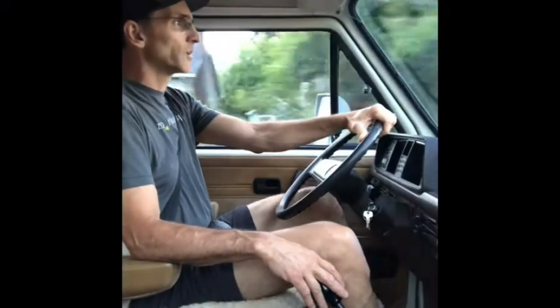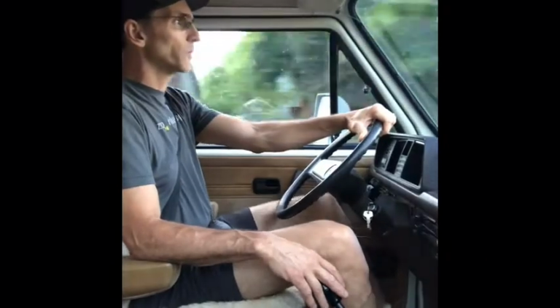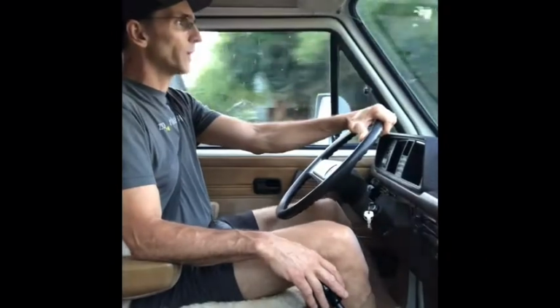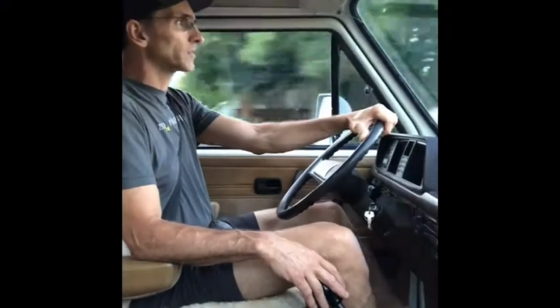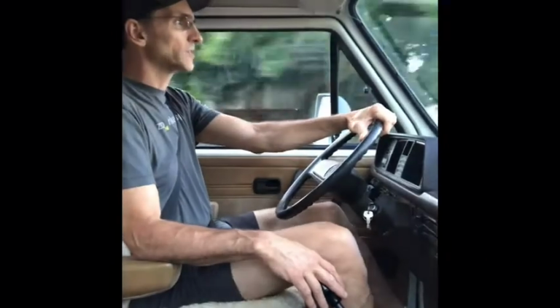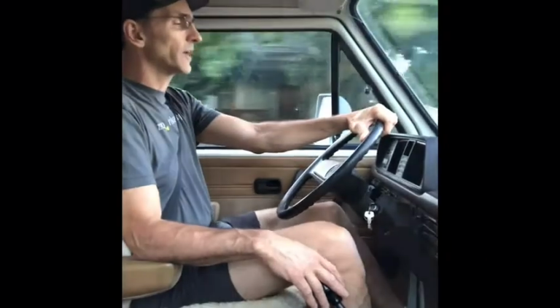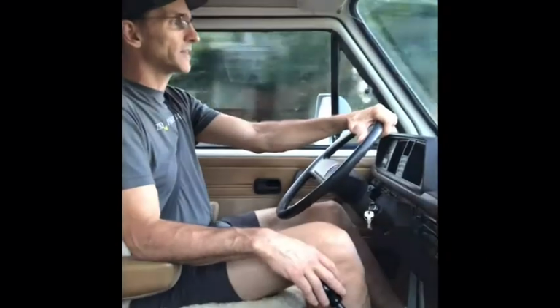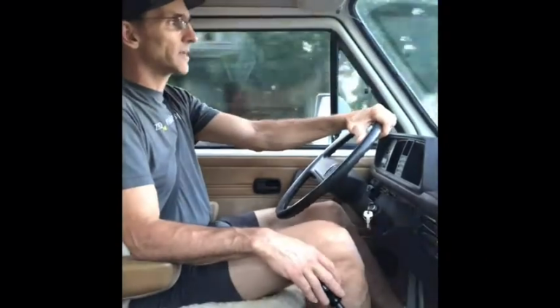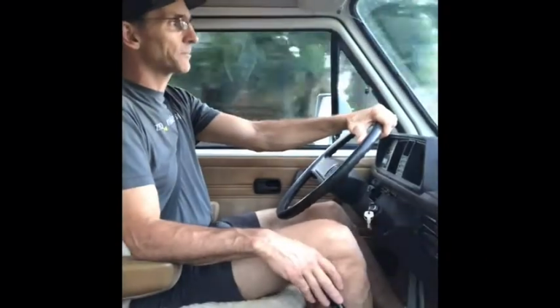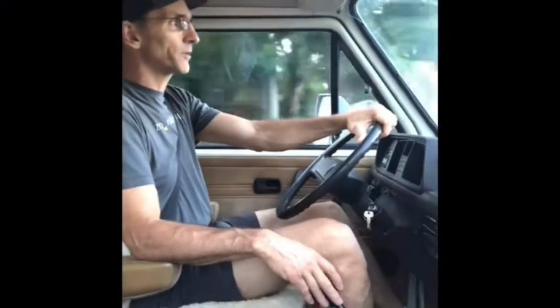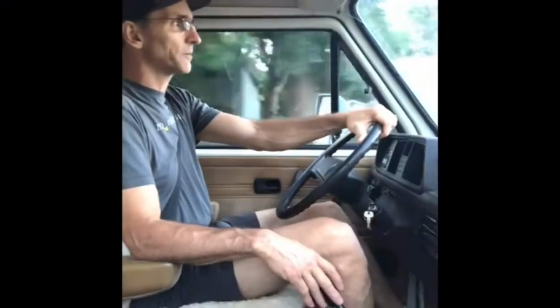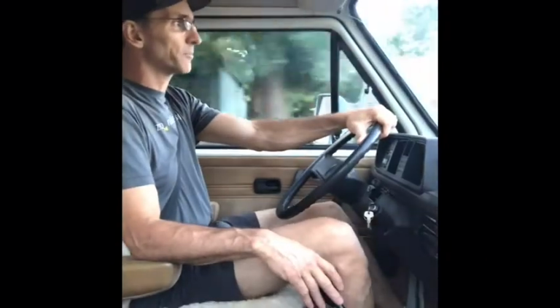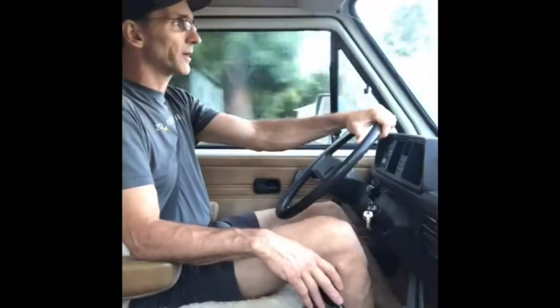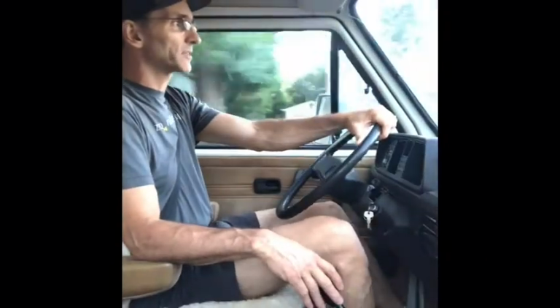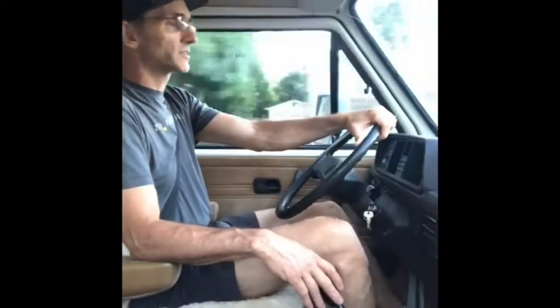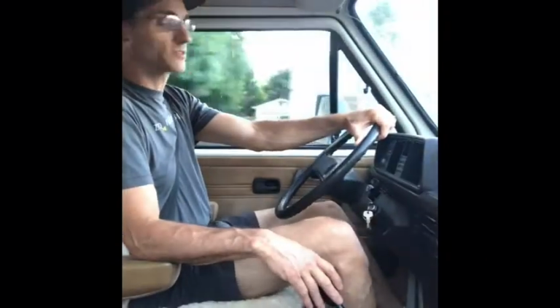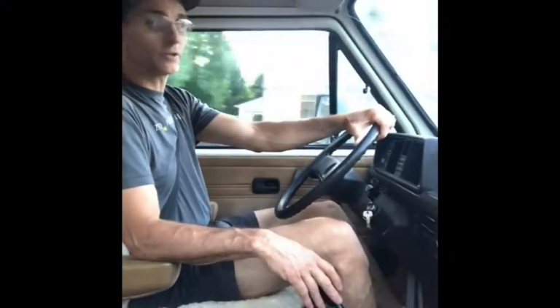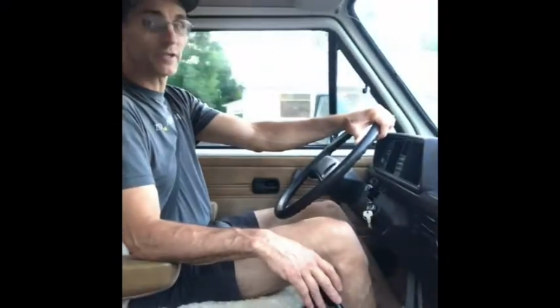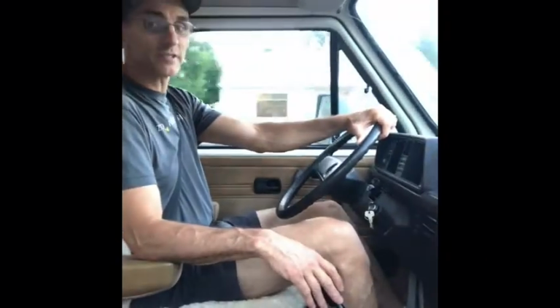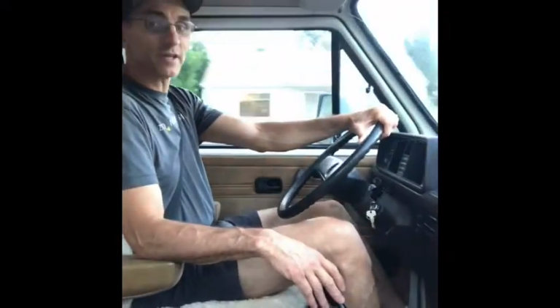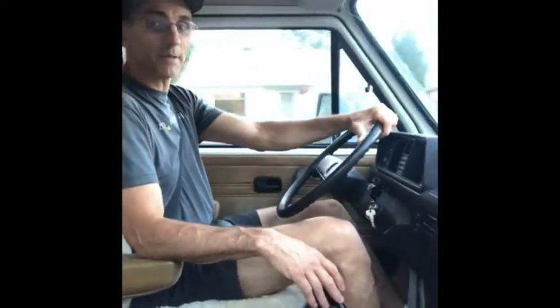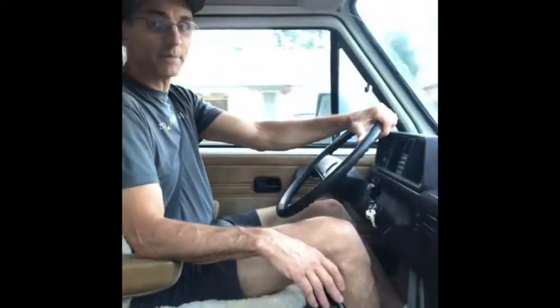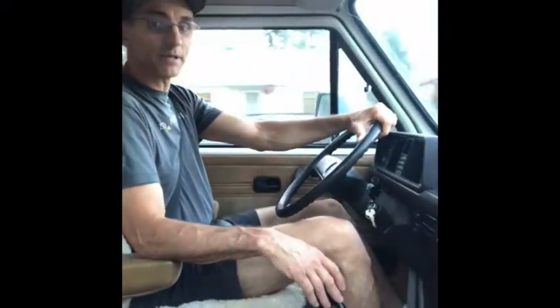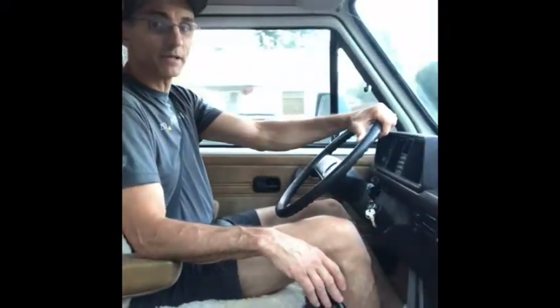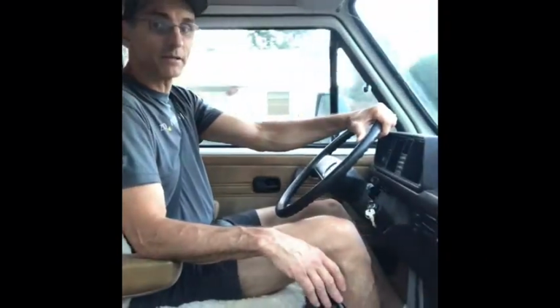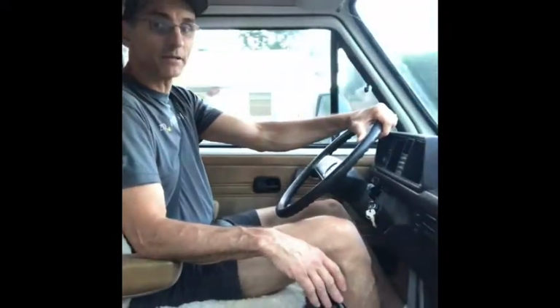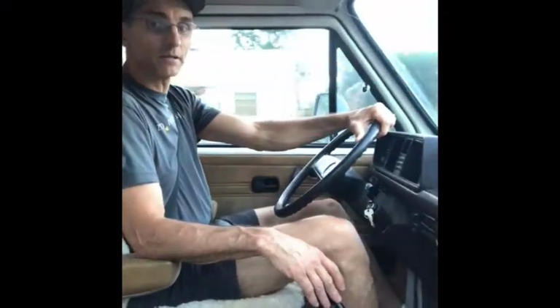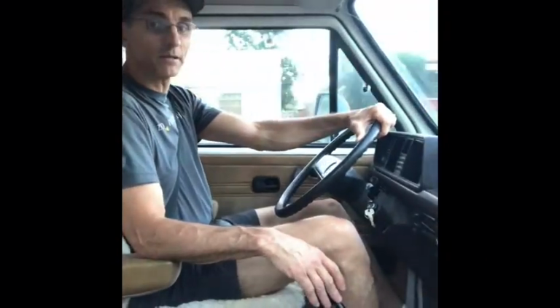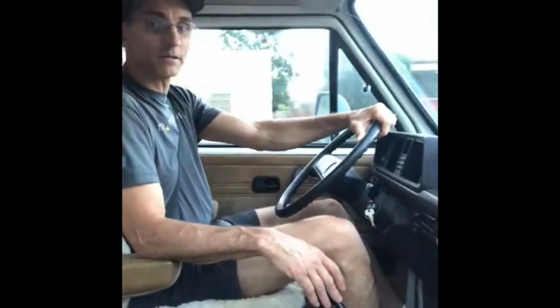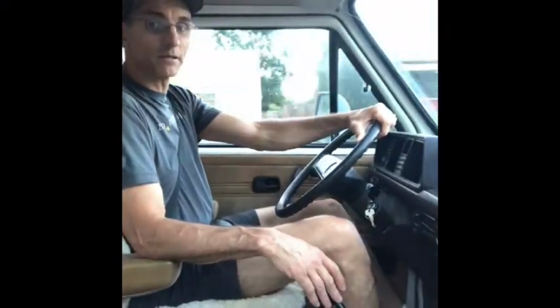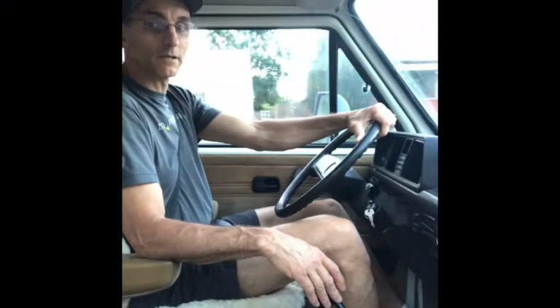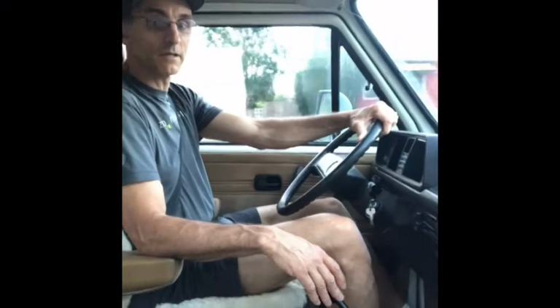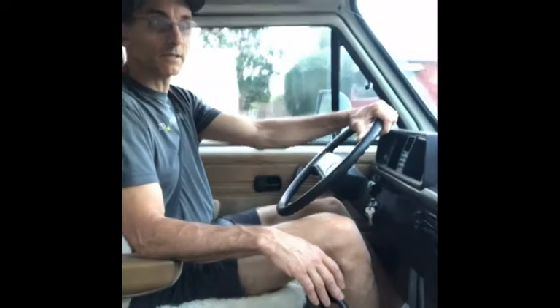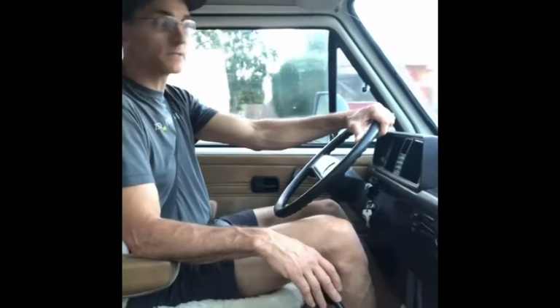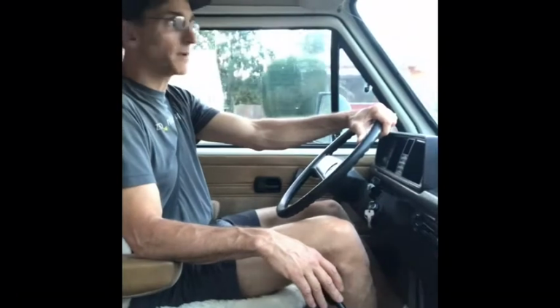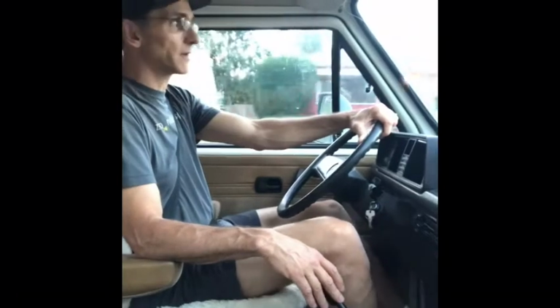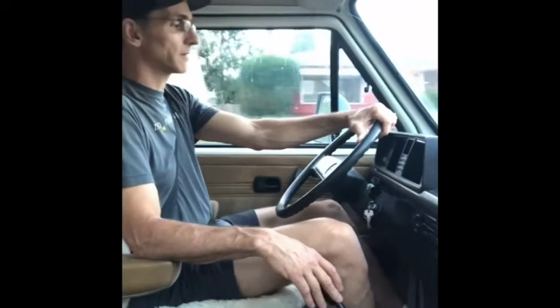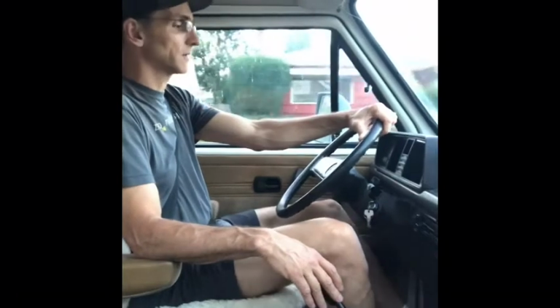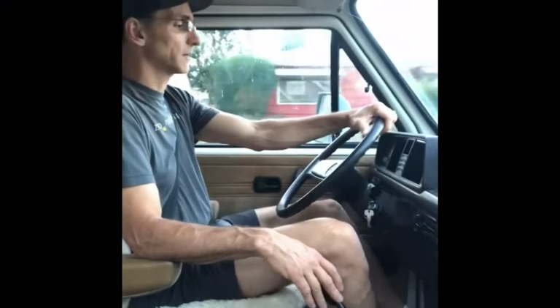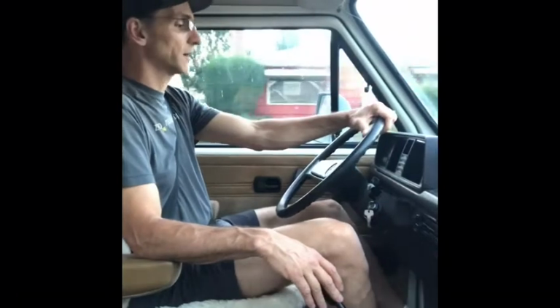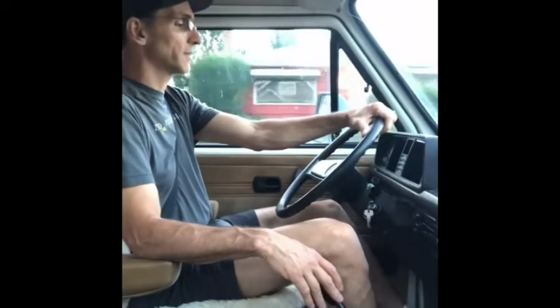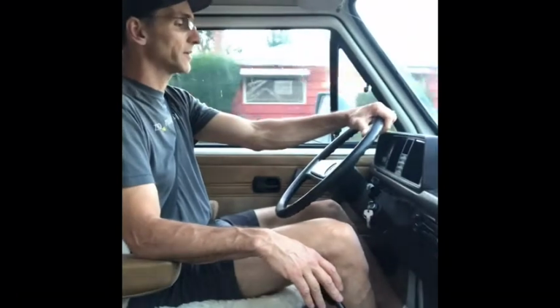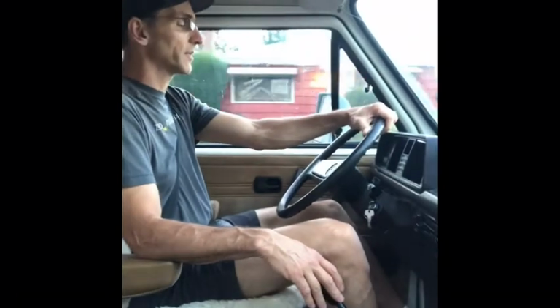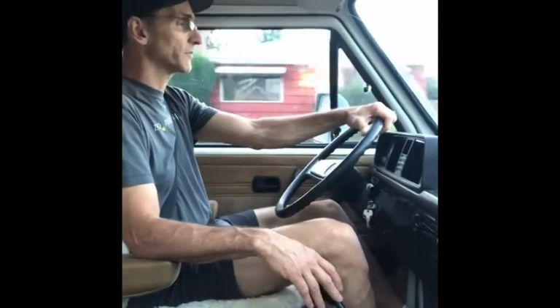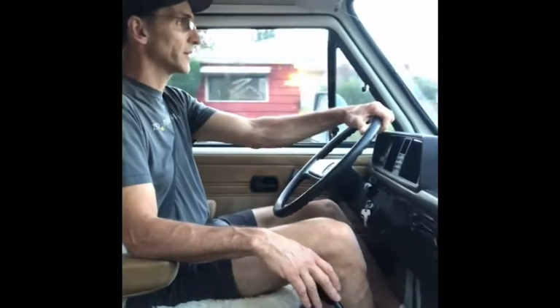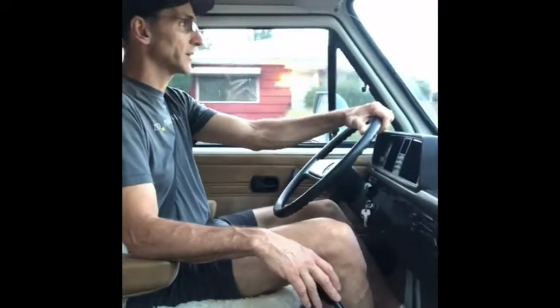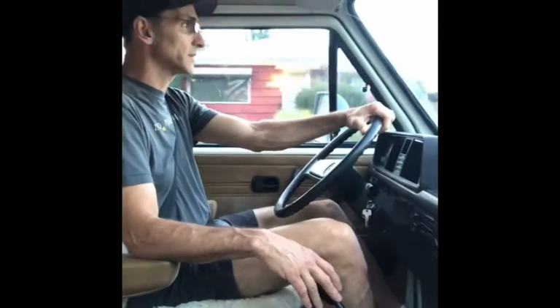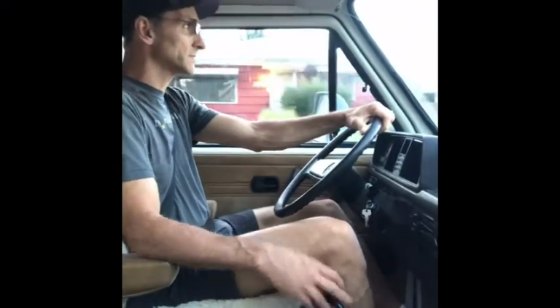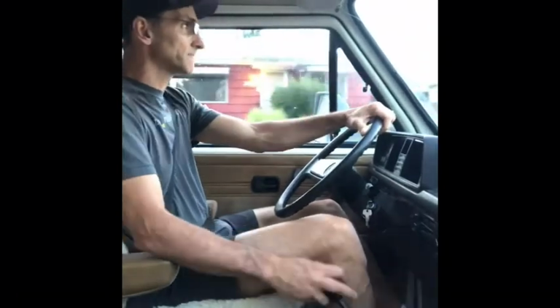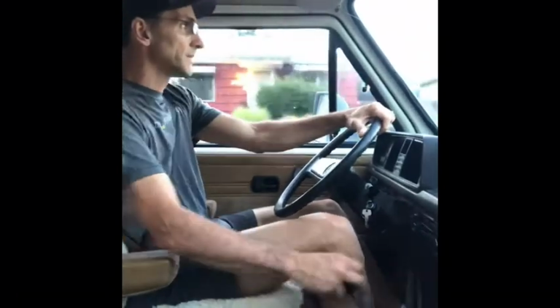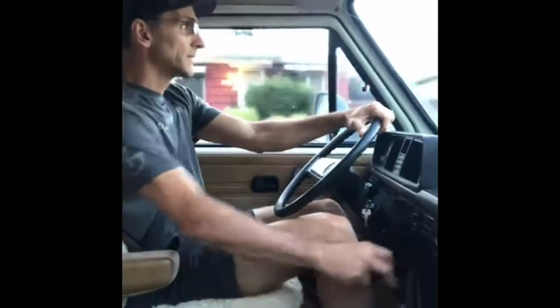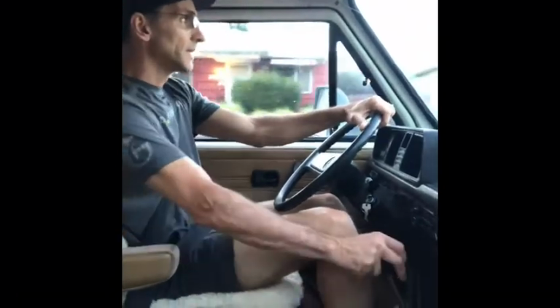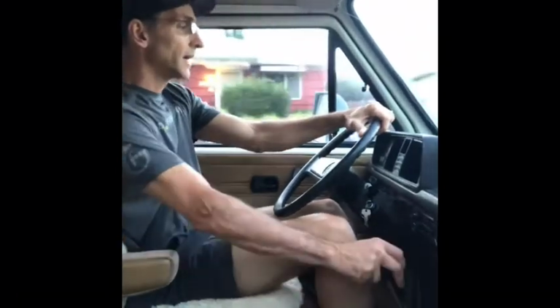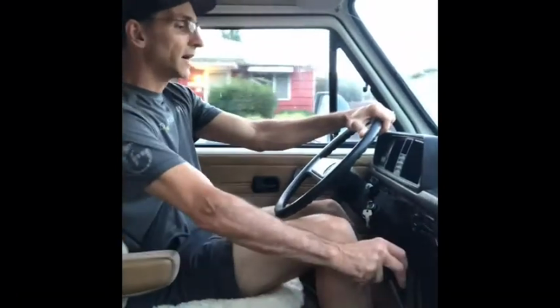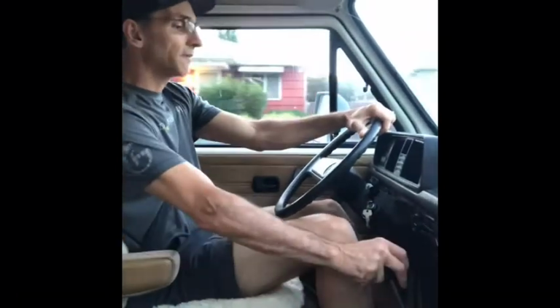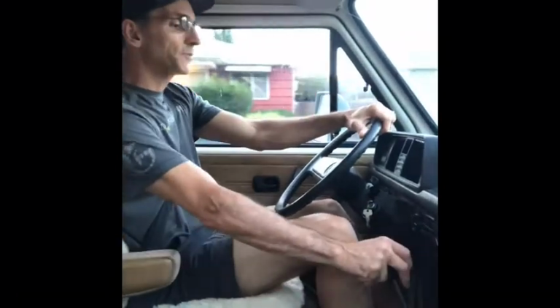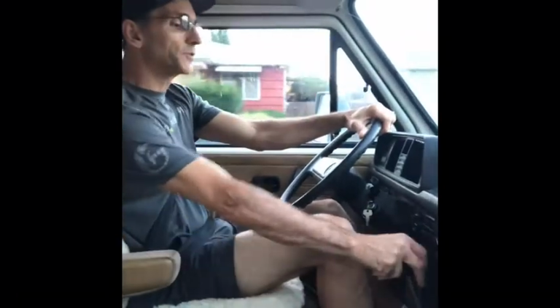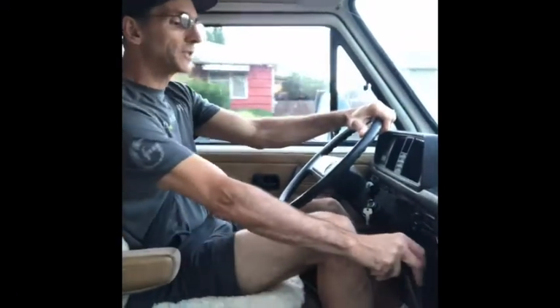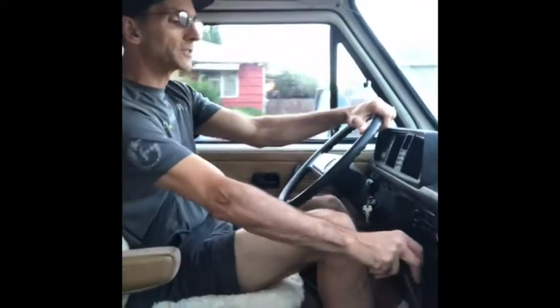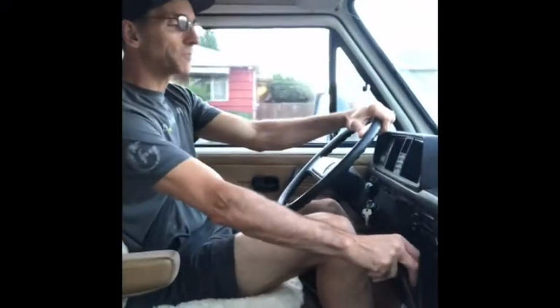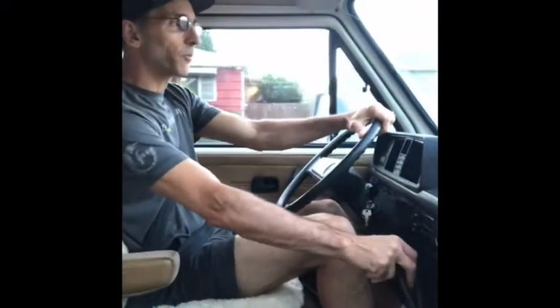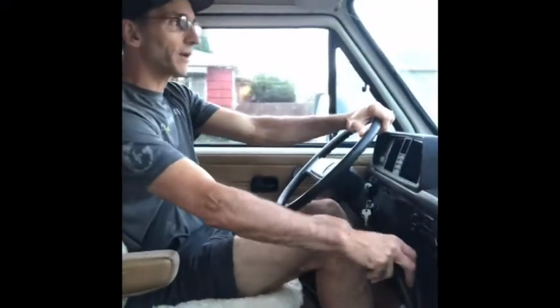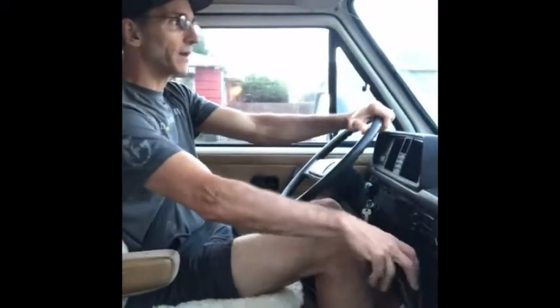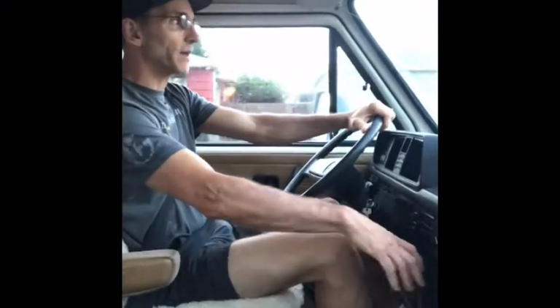It has a Subaru engine so the torque band is pretty wide, making it easy to drive and keep up with traffic. We also have upgraded brakes so the stopping is better than other Vanagons.